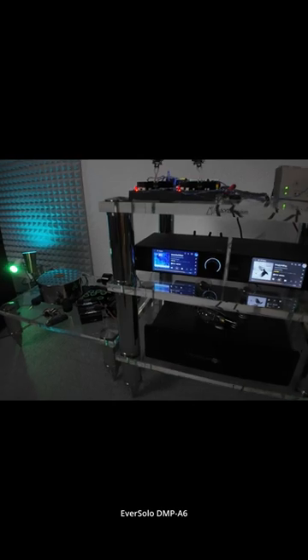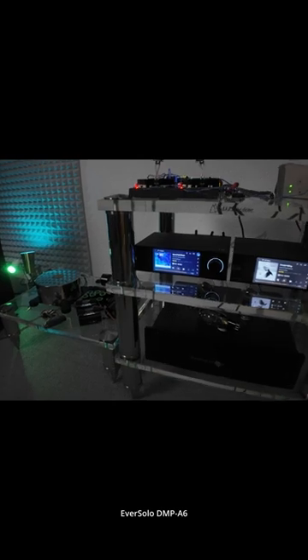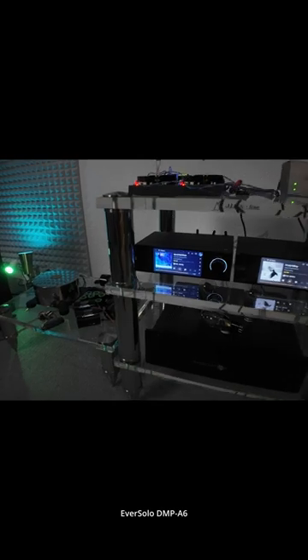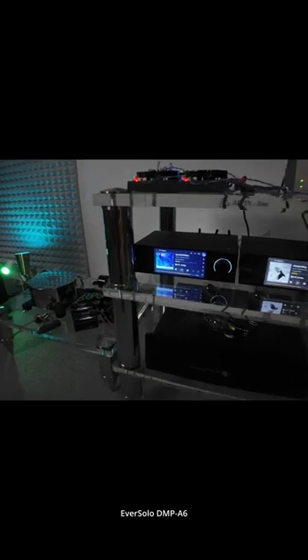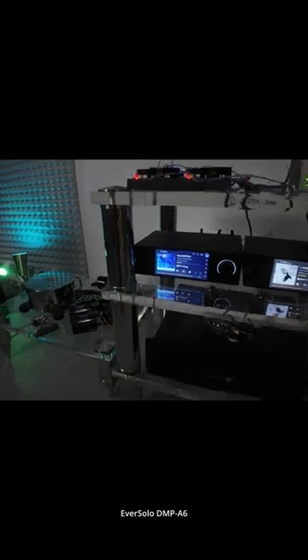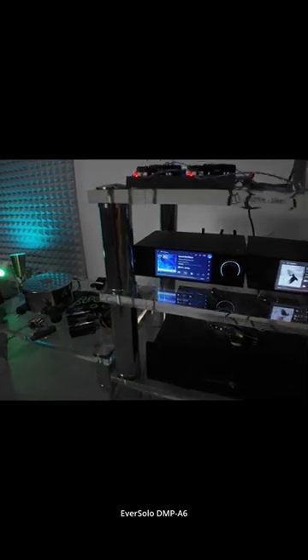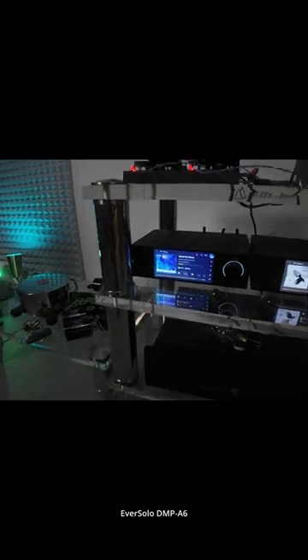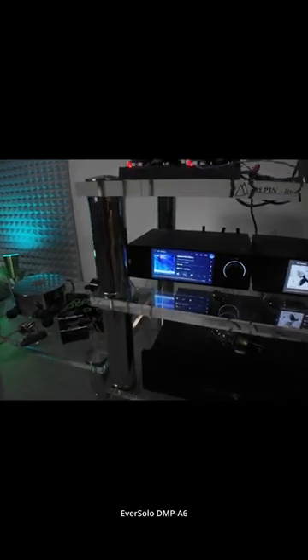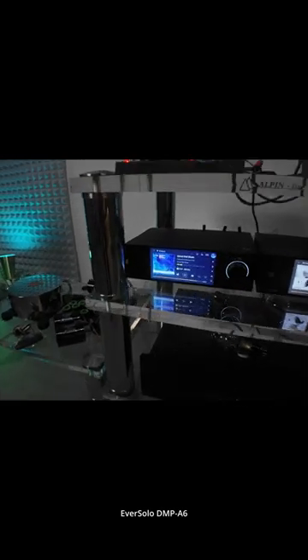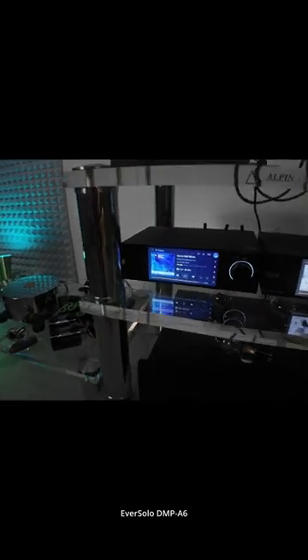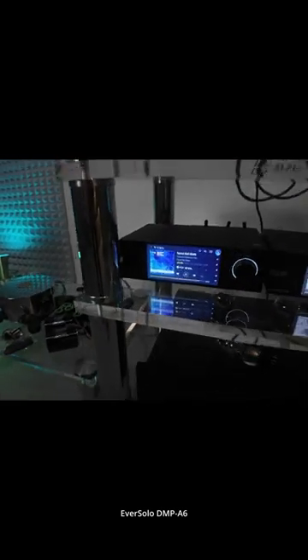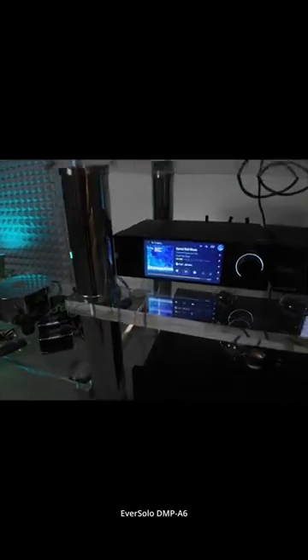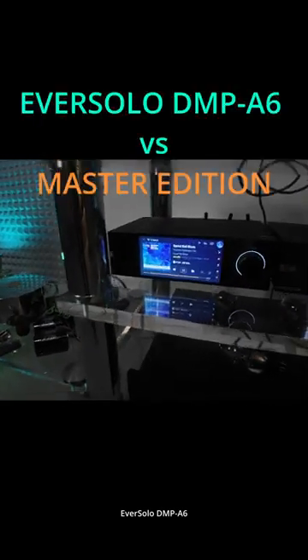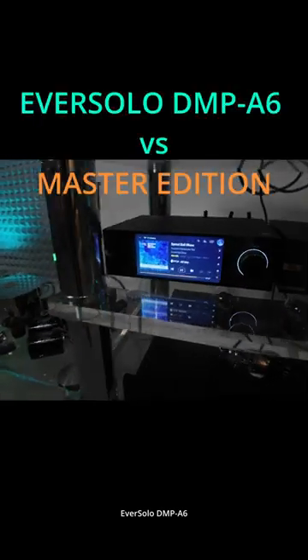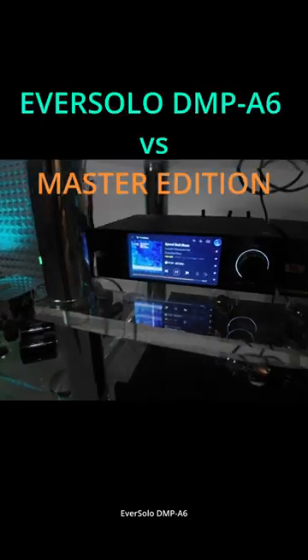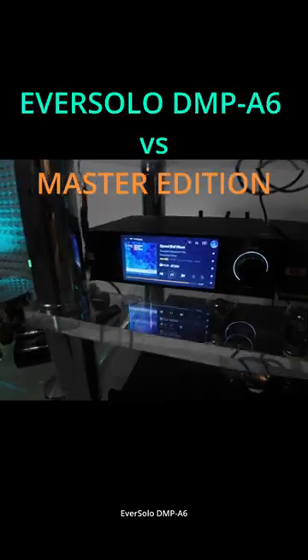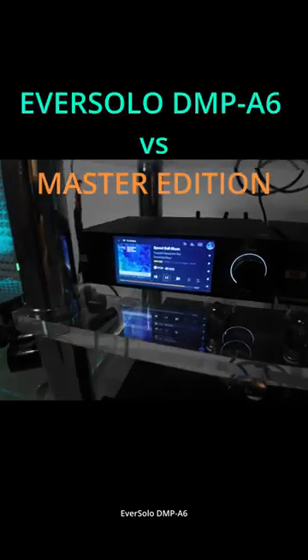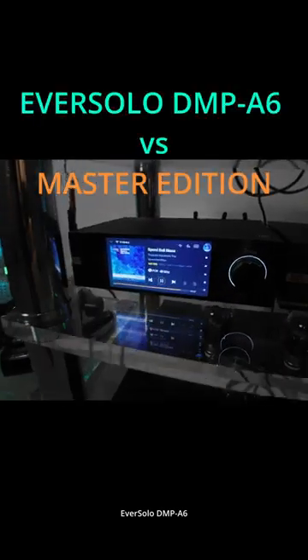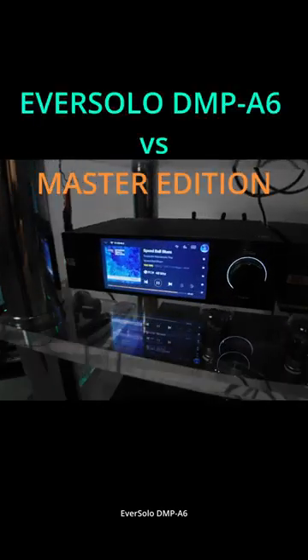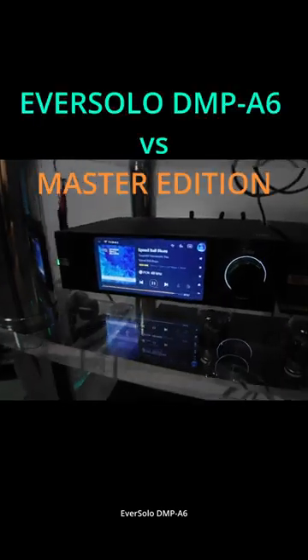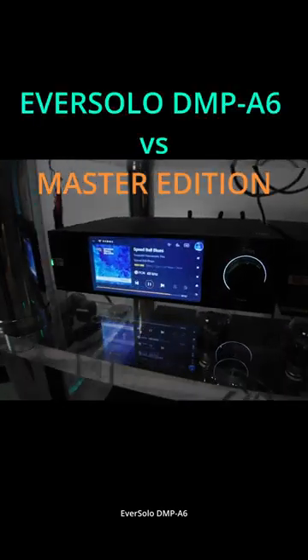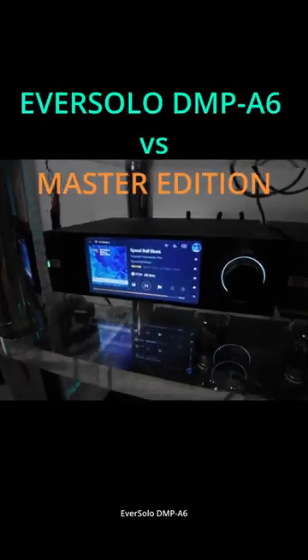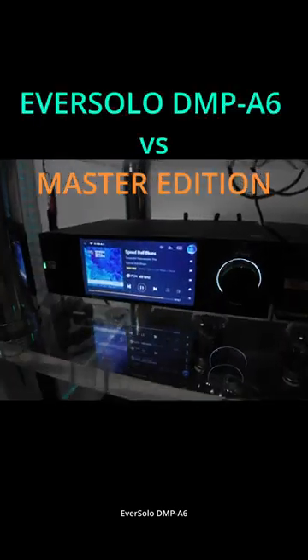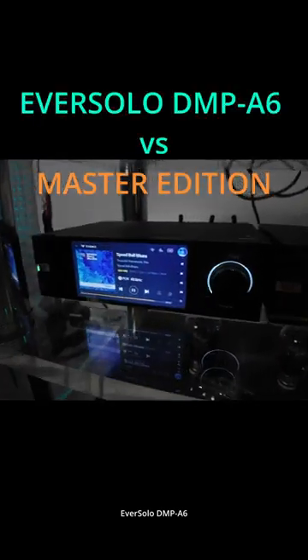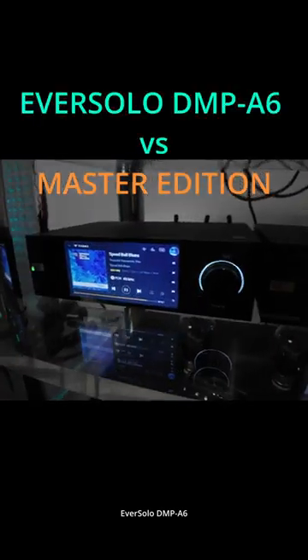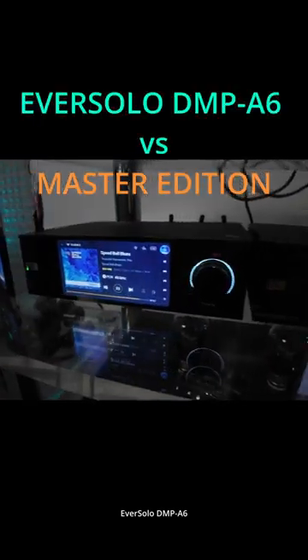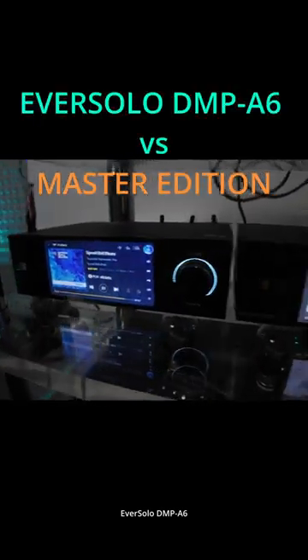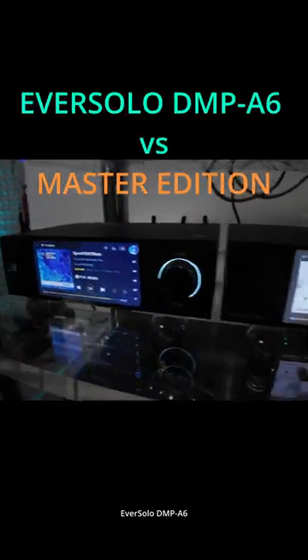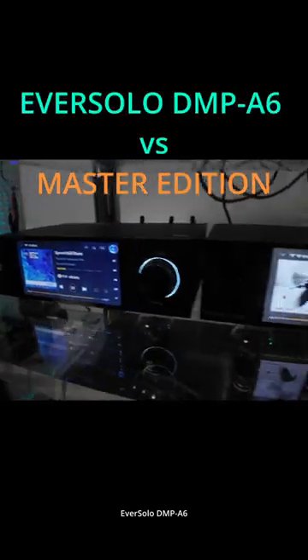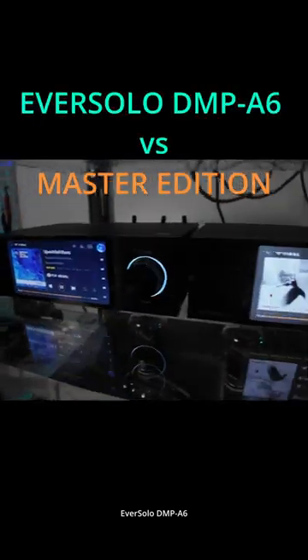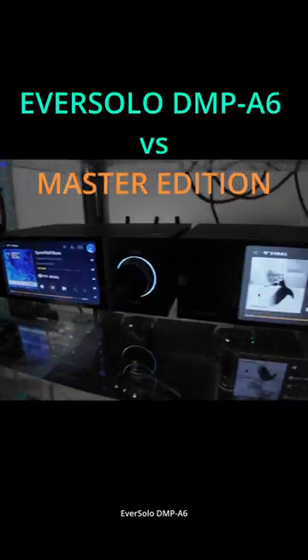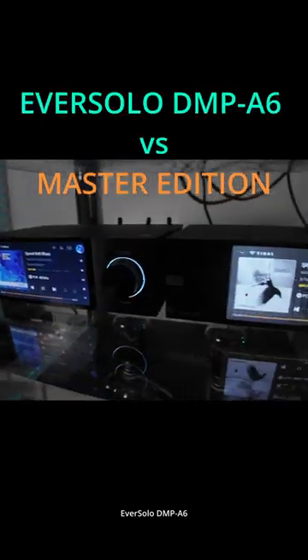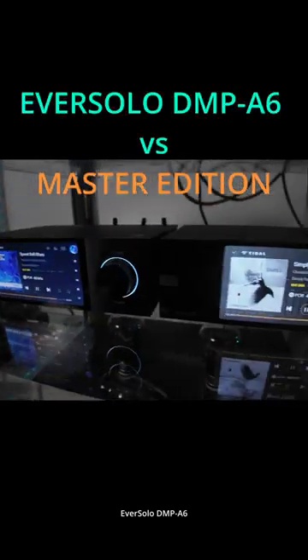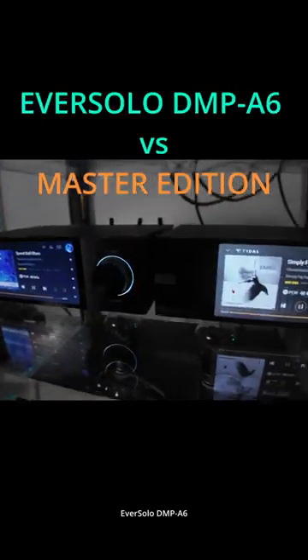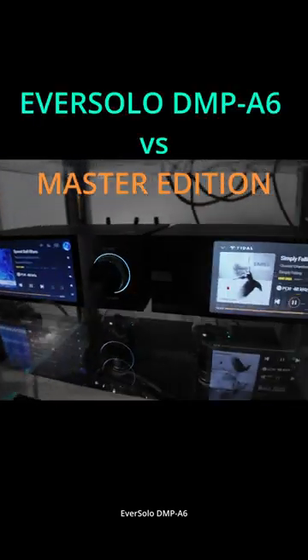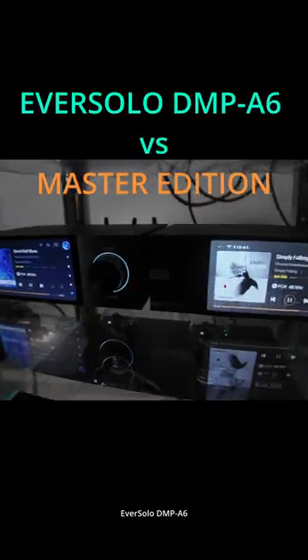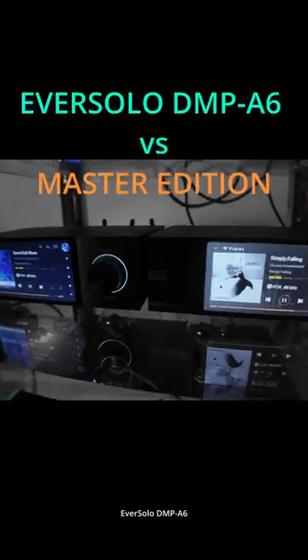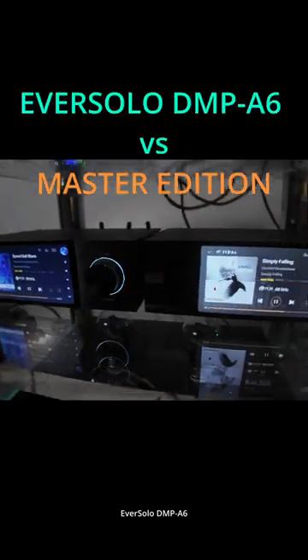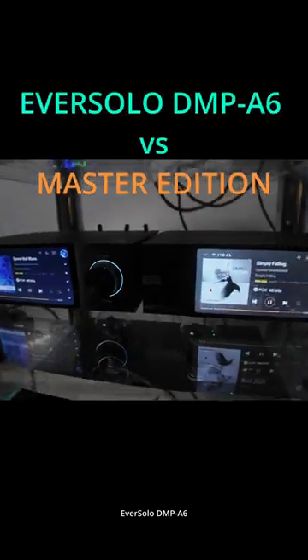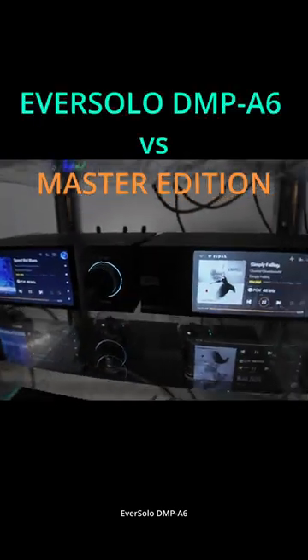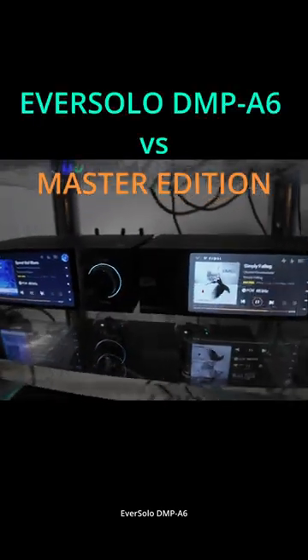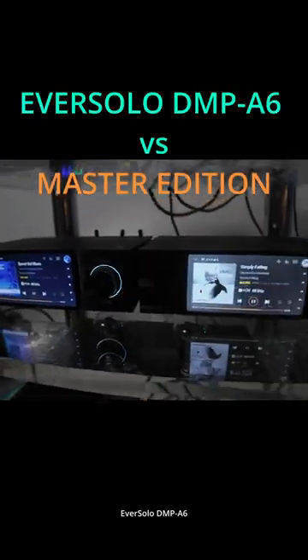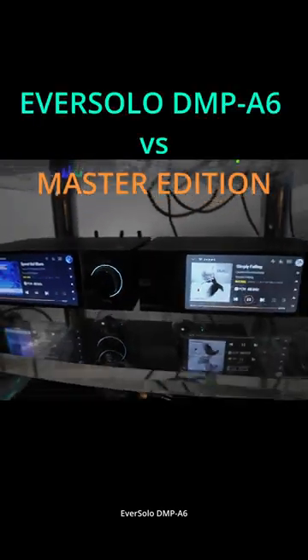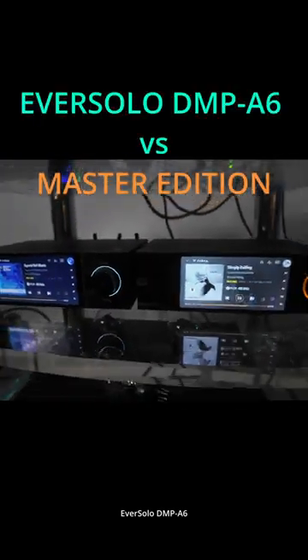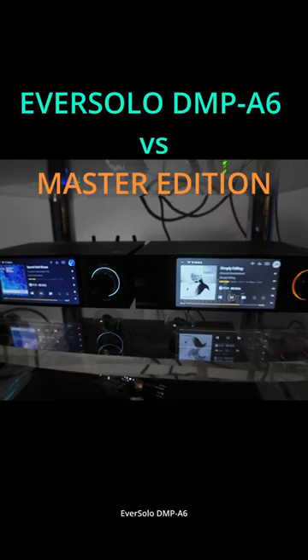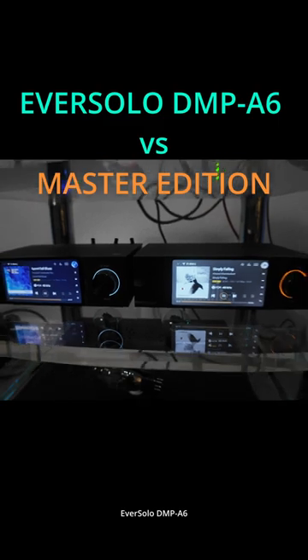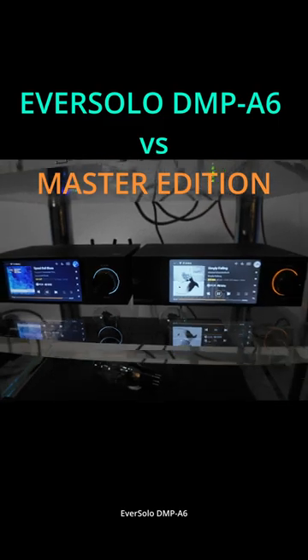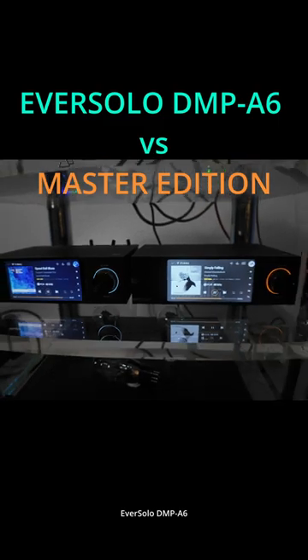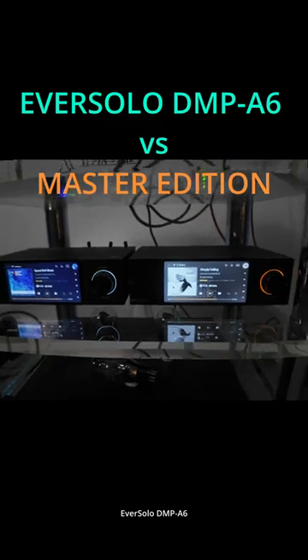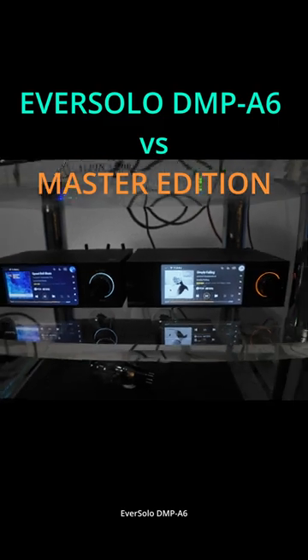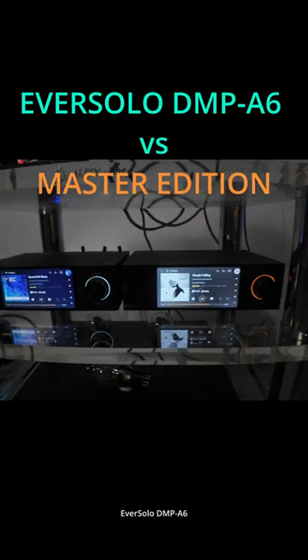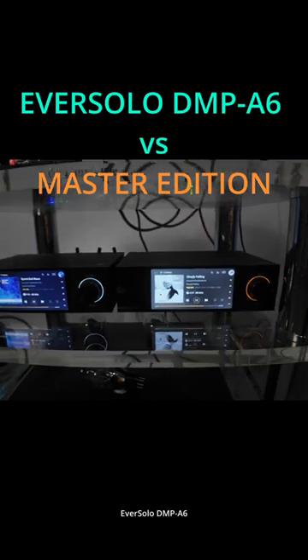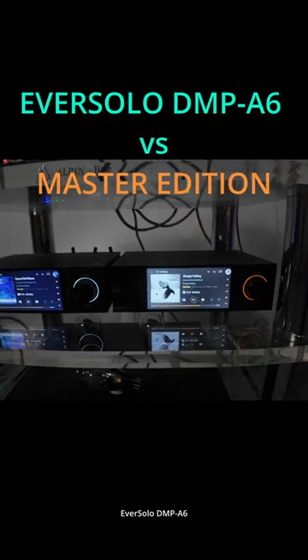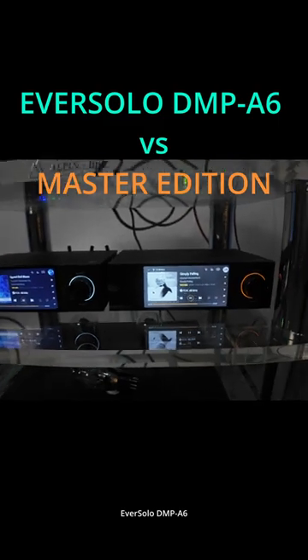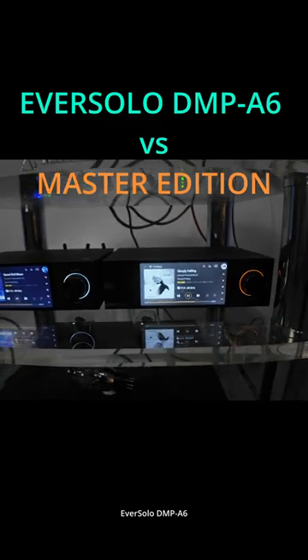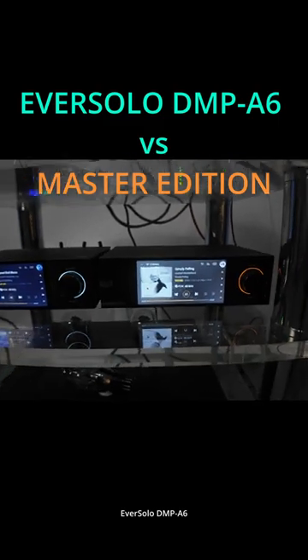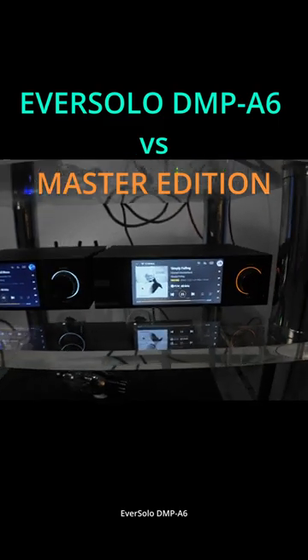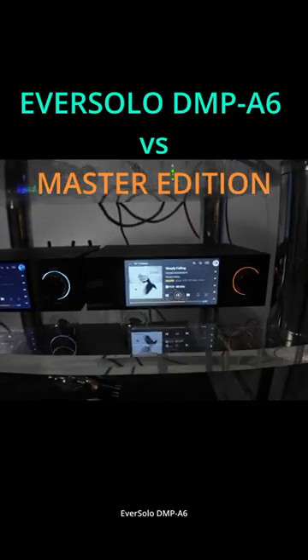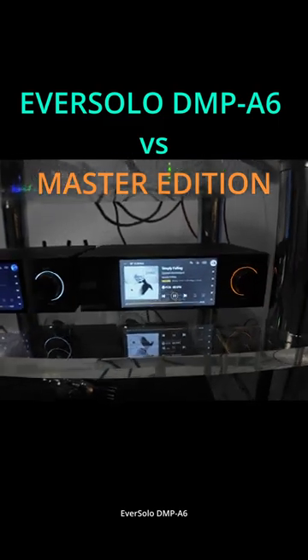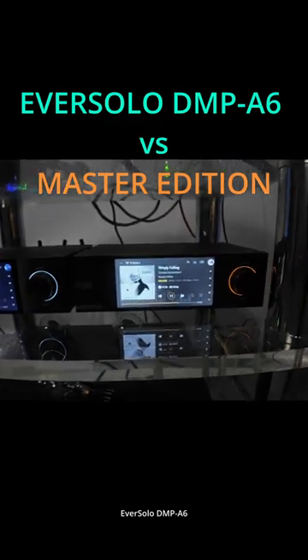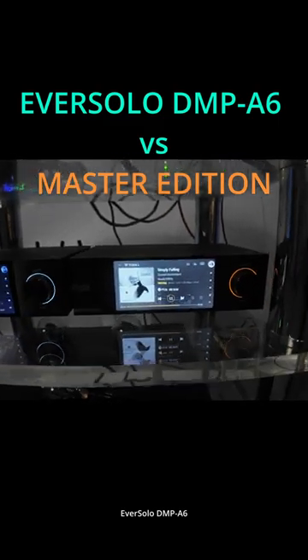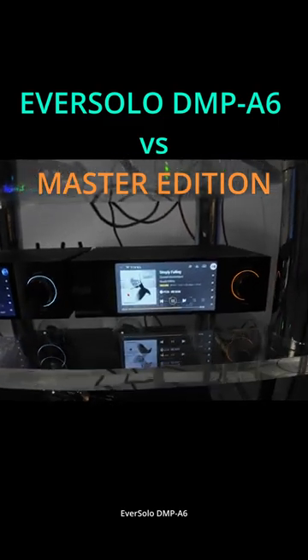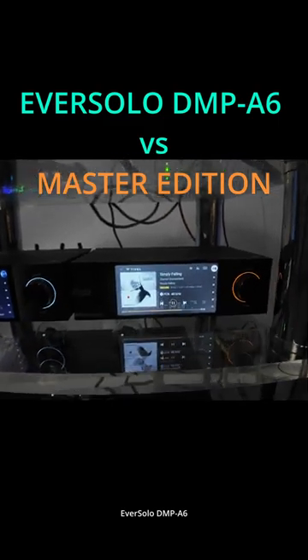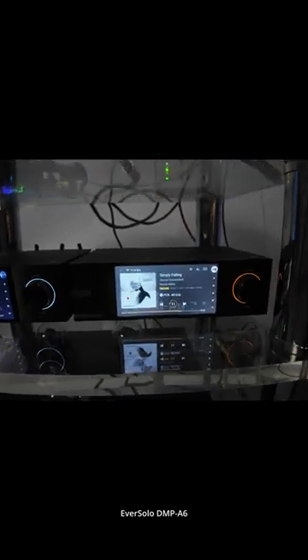Today we are testing Eversolo streamers and DACs — the DMP-A6 and the Master Edition versions.